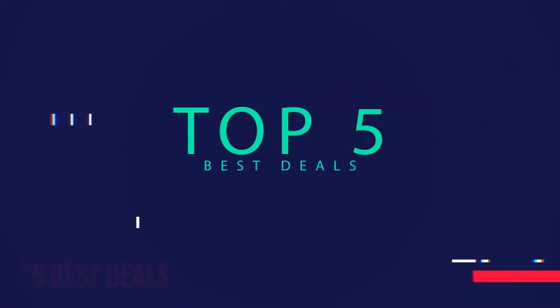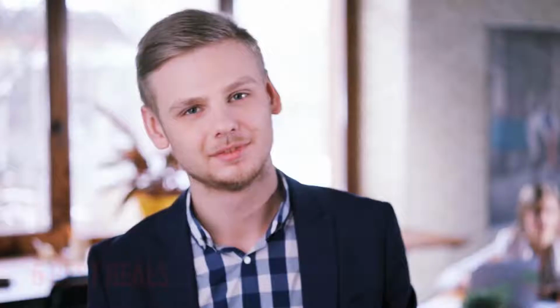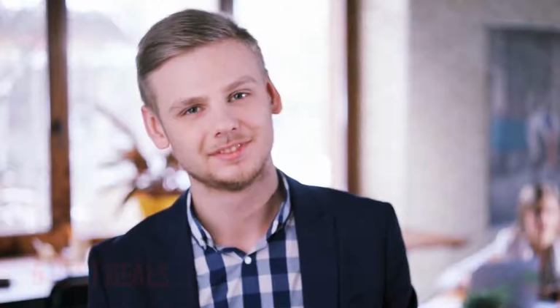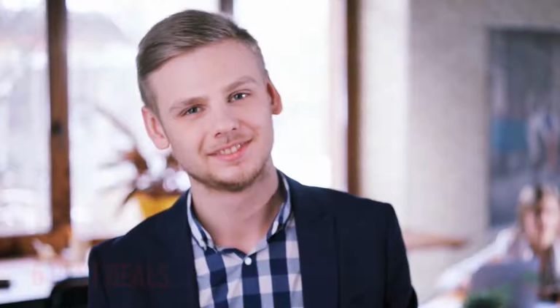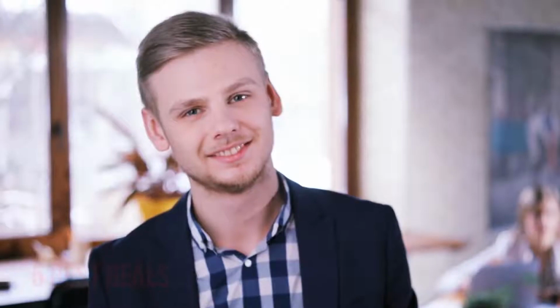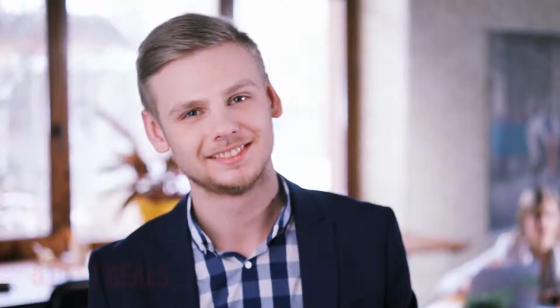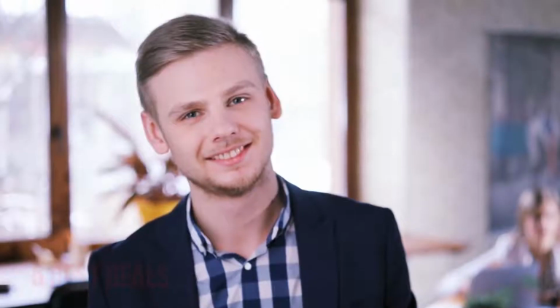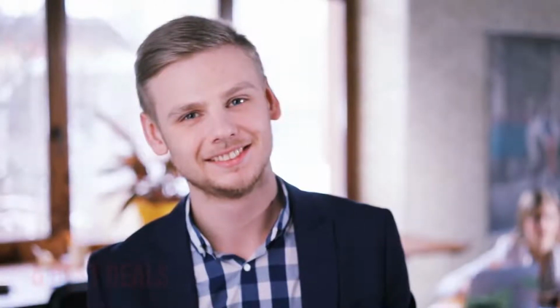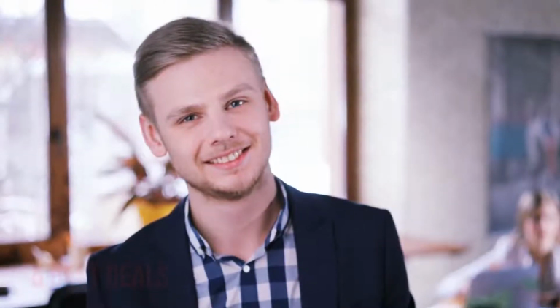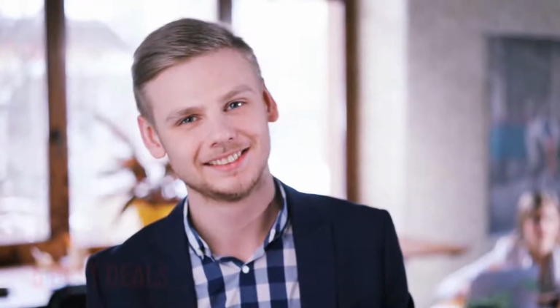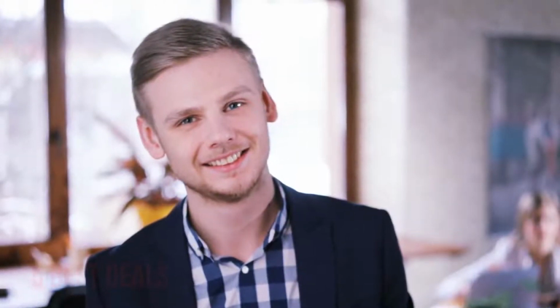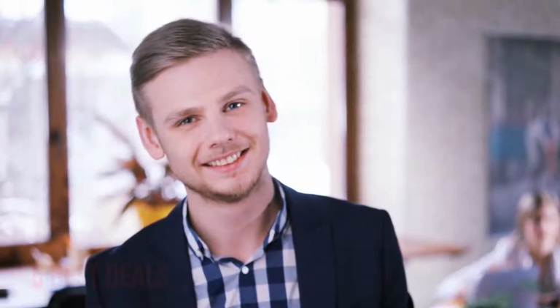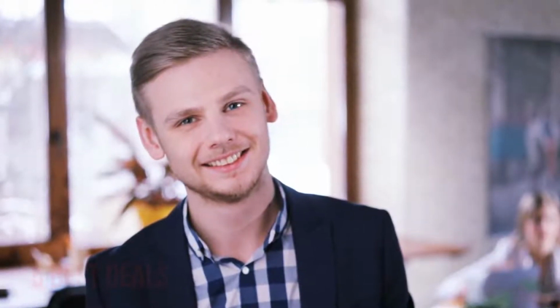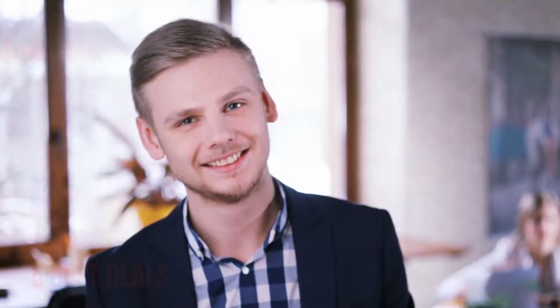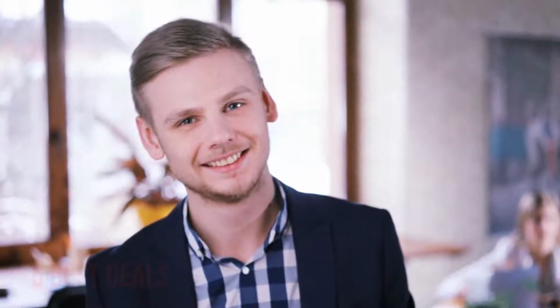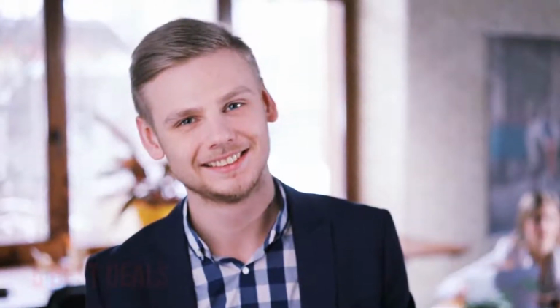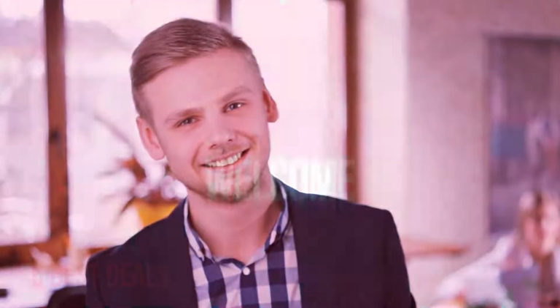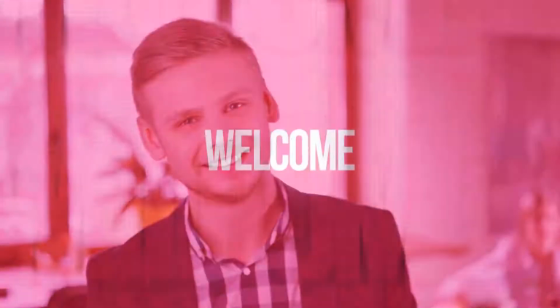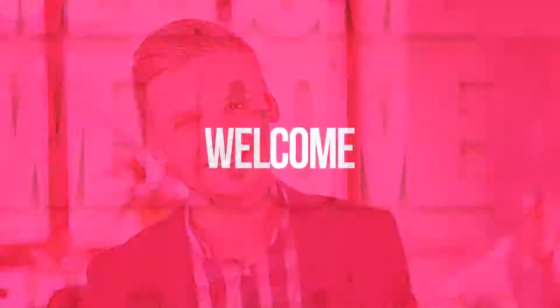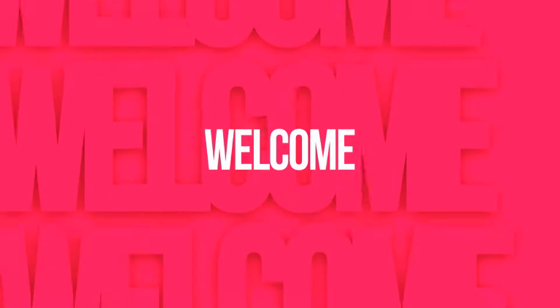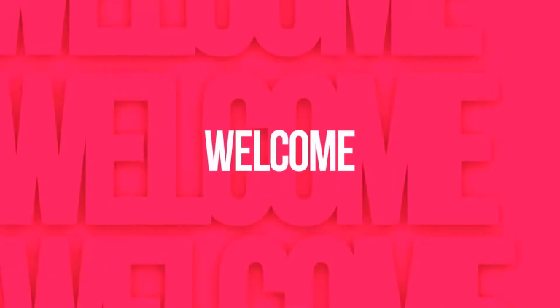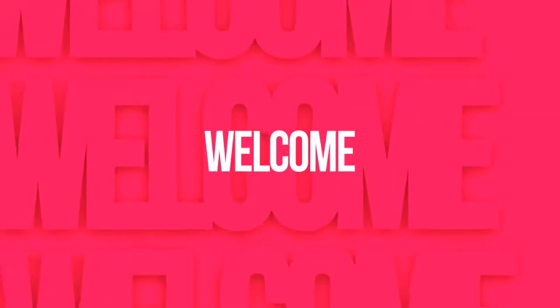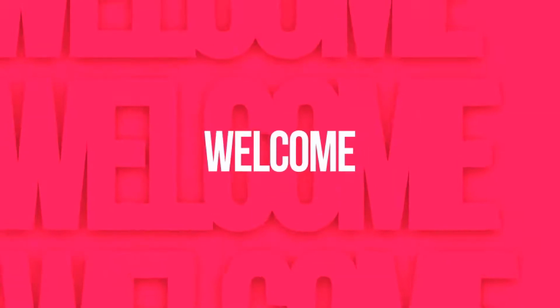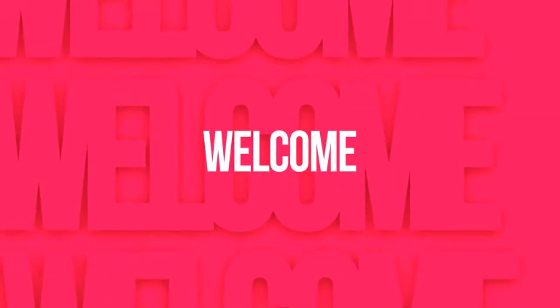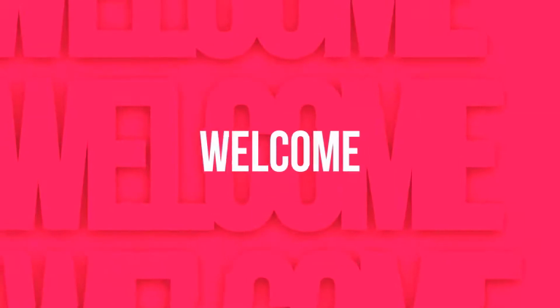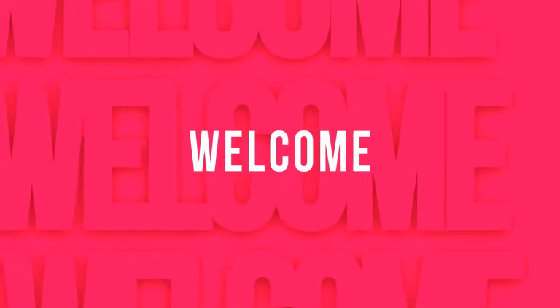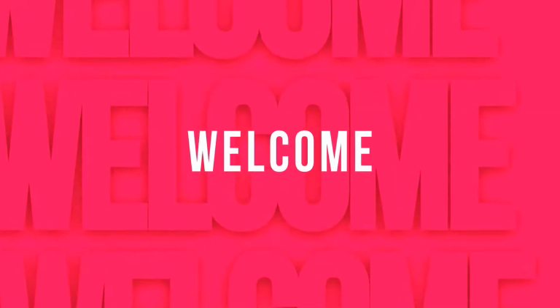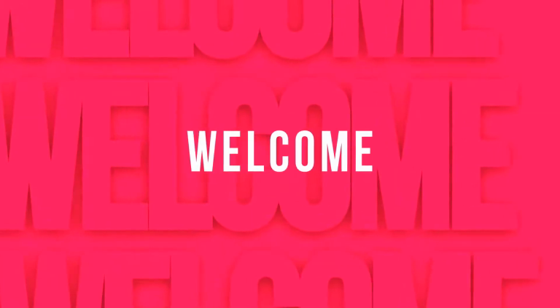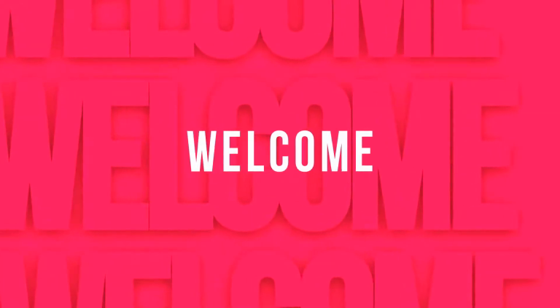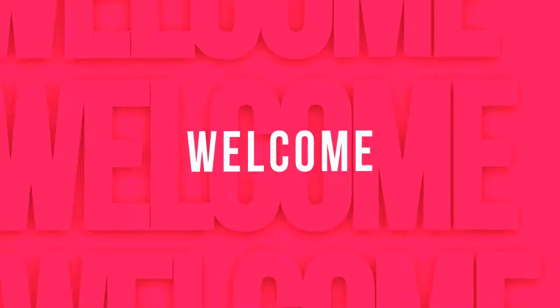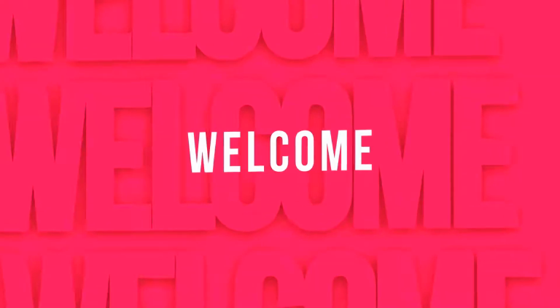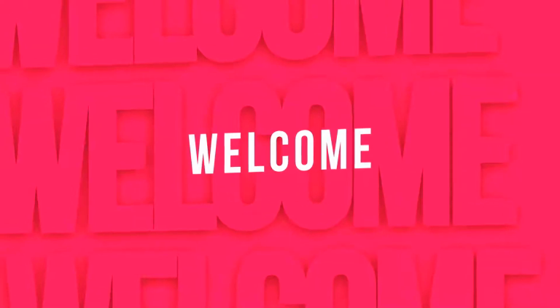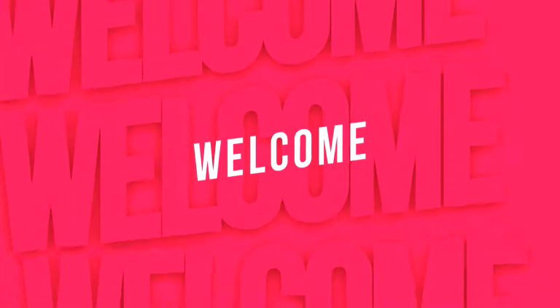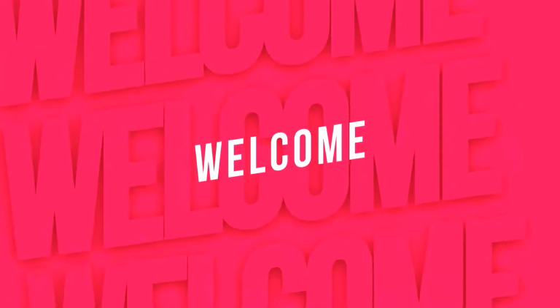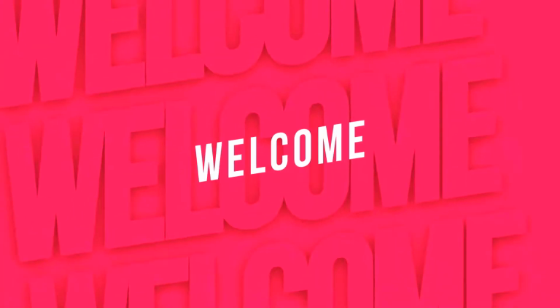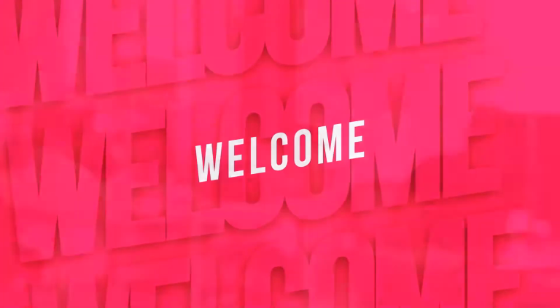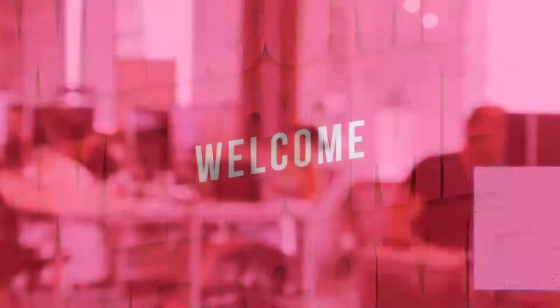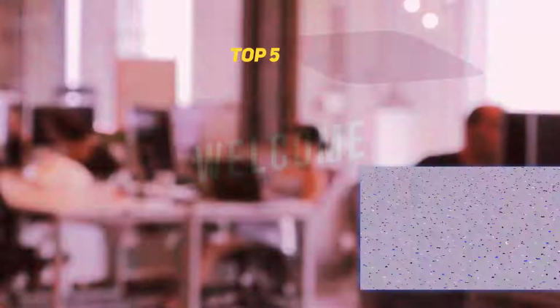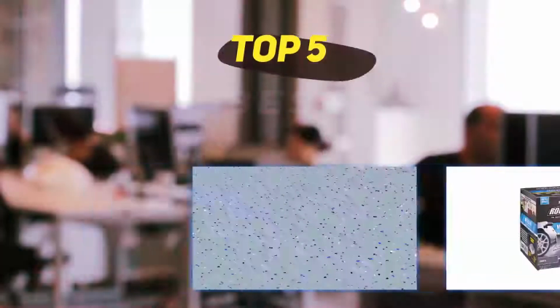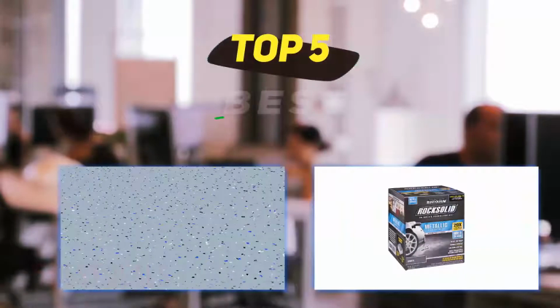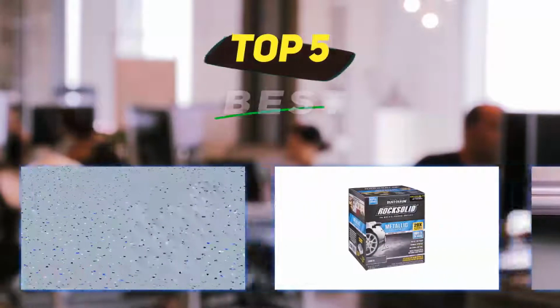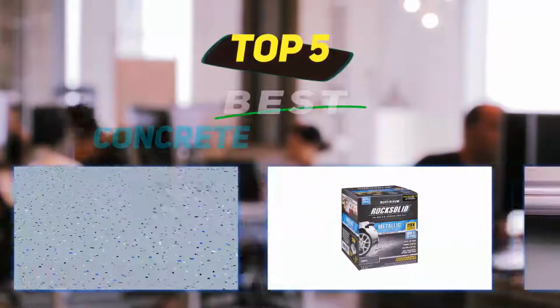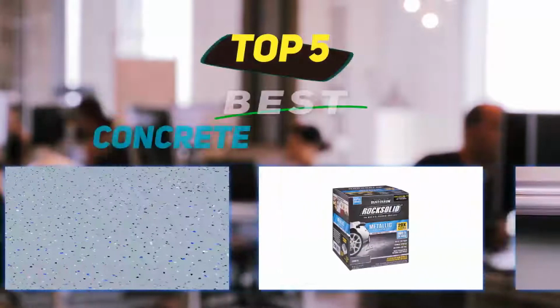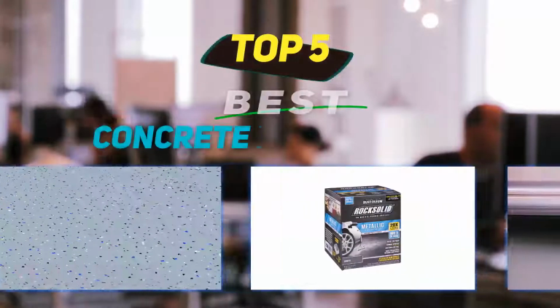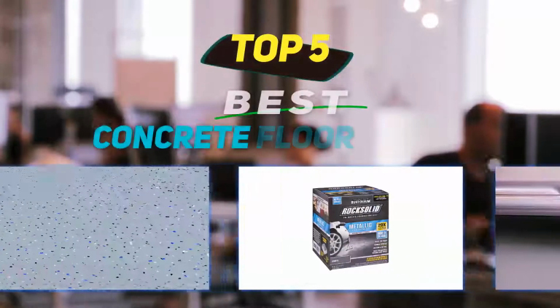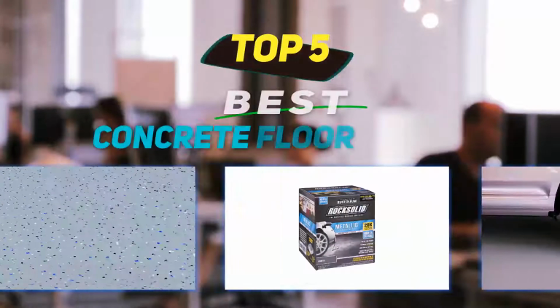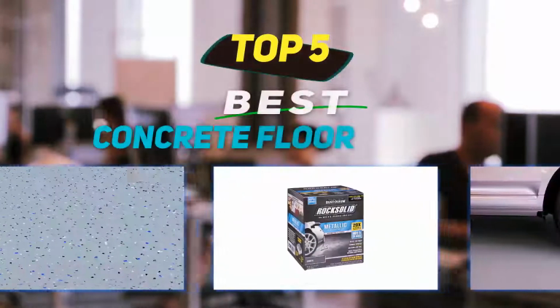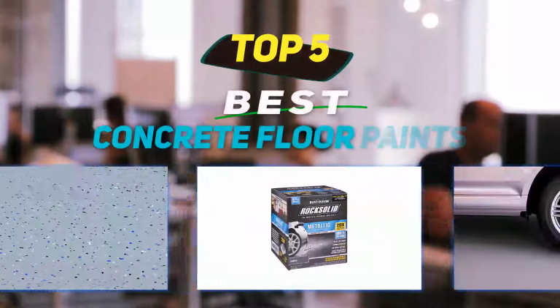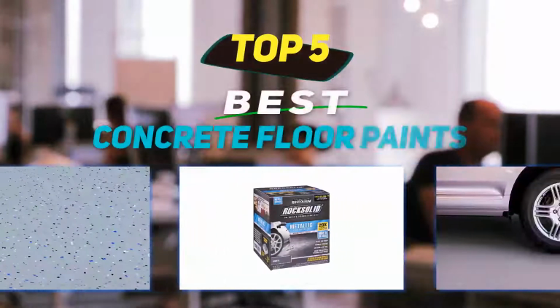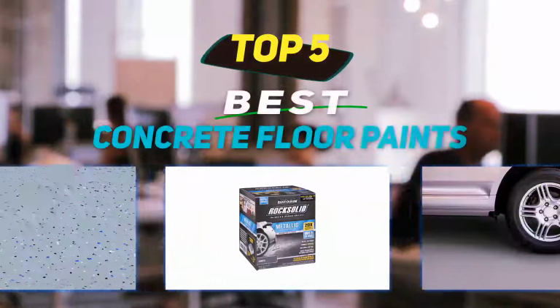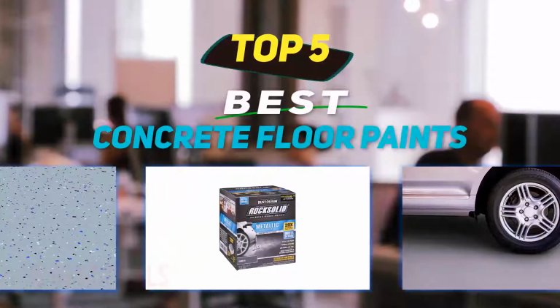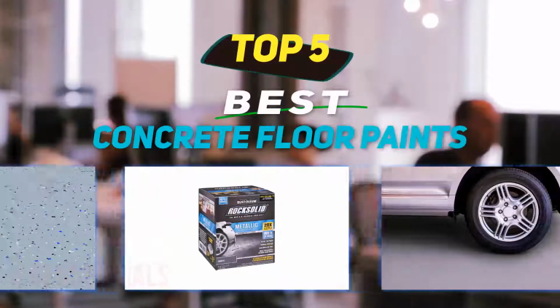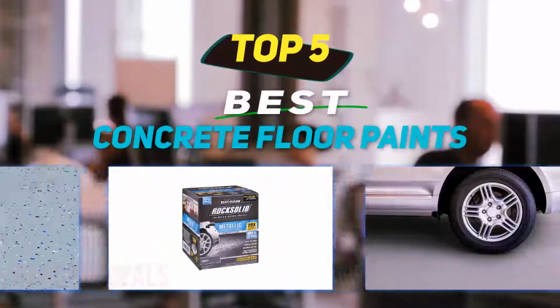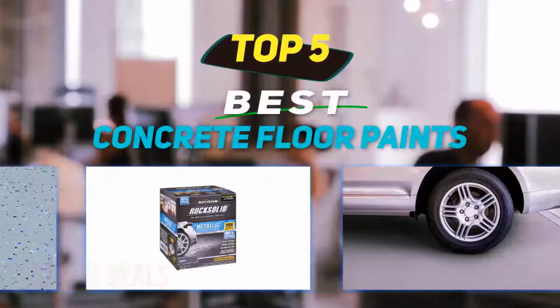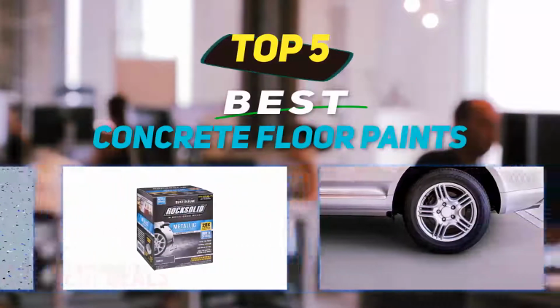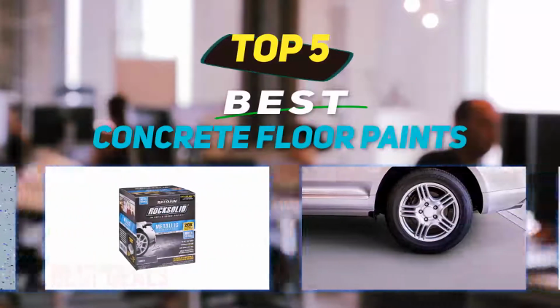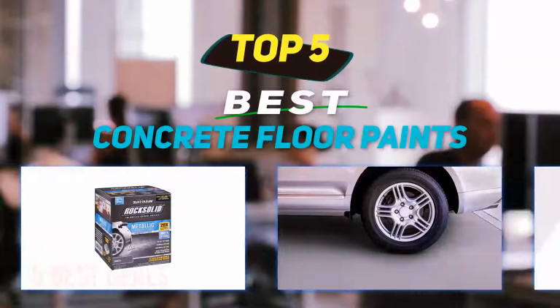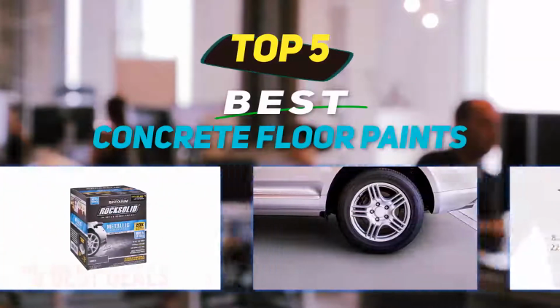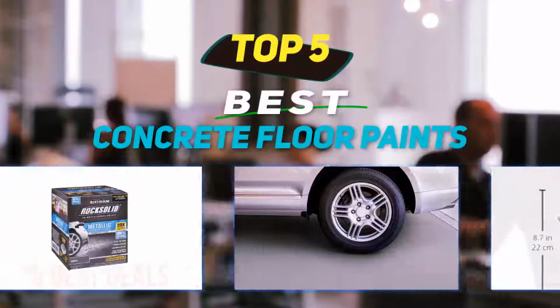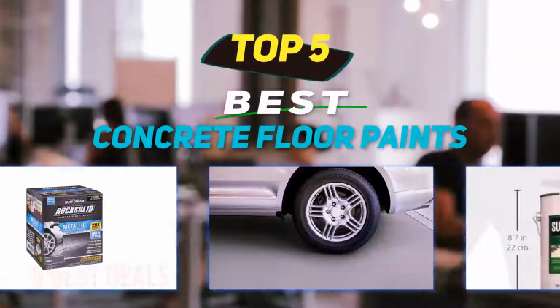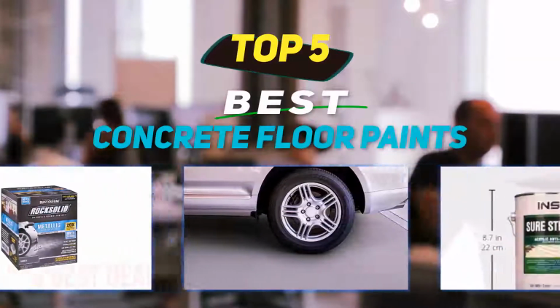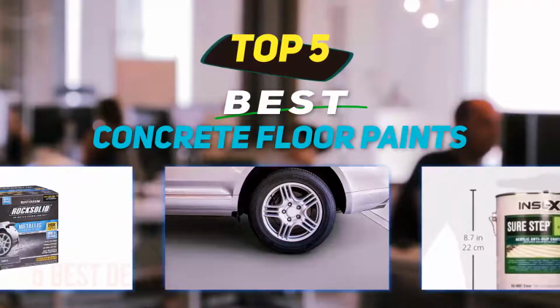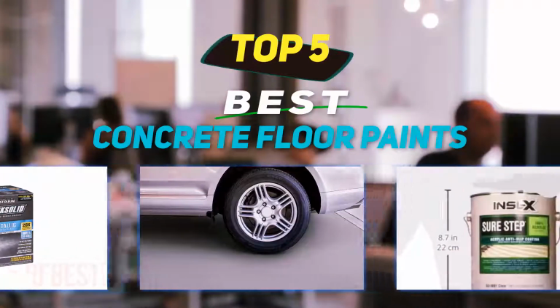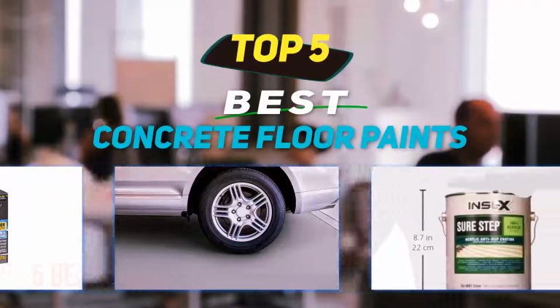Hey guys, welcome back to my channel. In this video, I'm gonna talk about the top 5 best concrete floor paints.